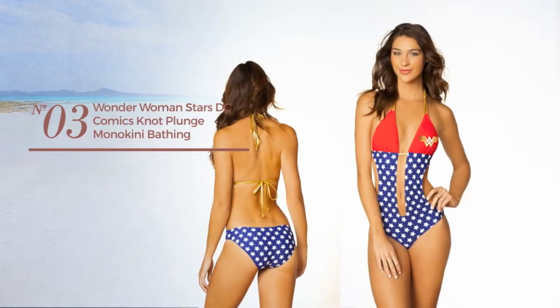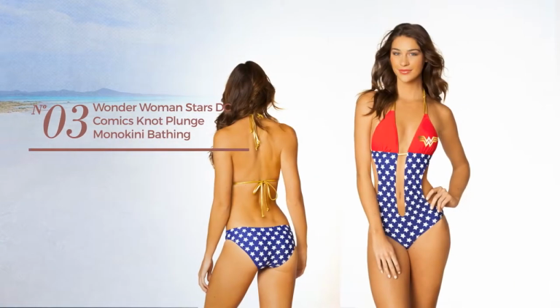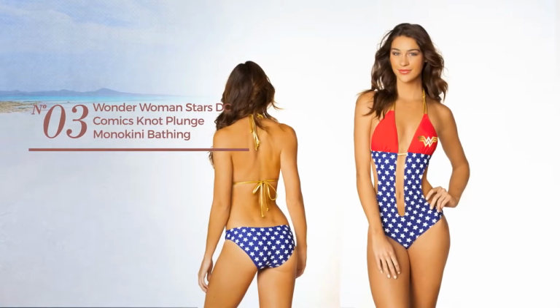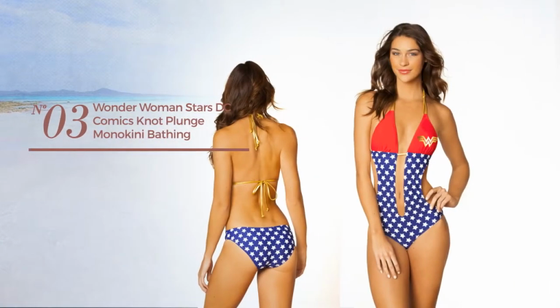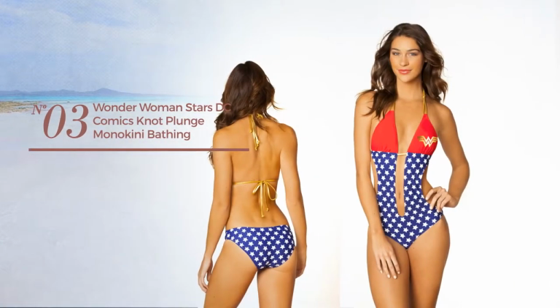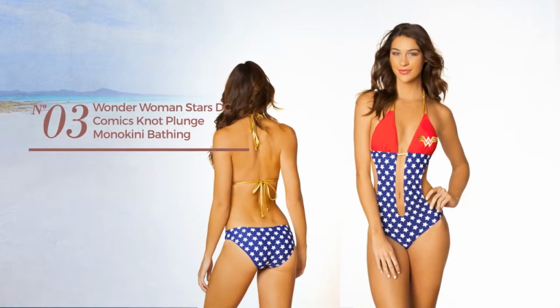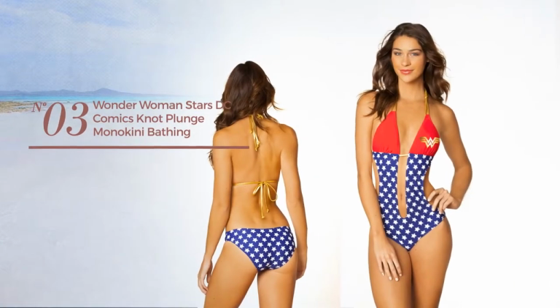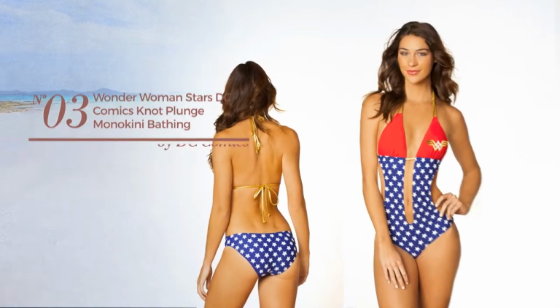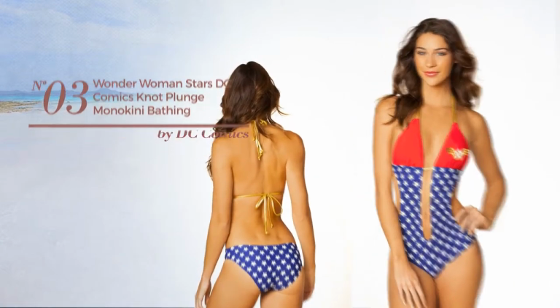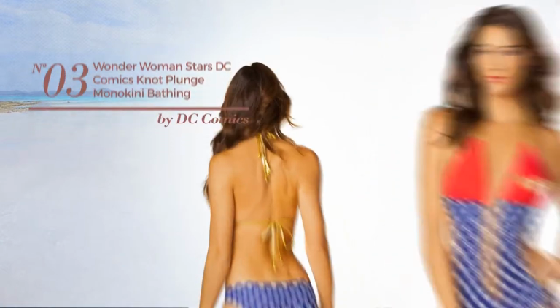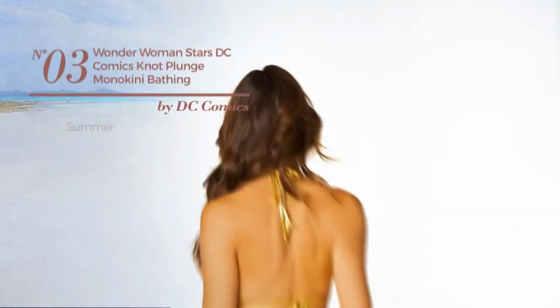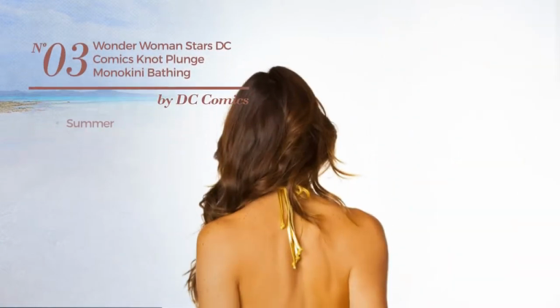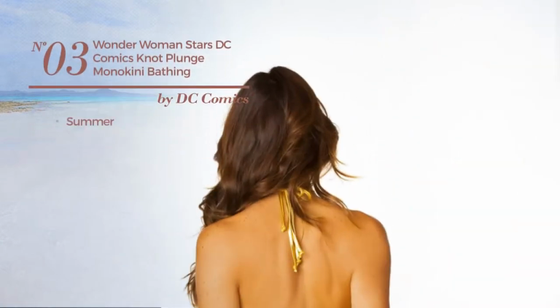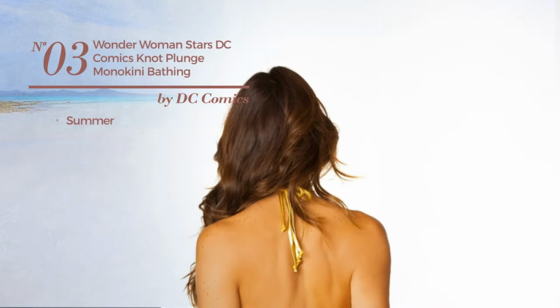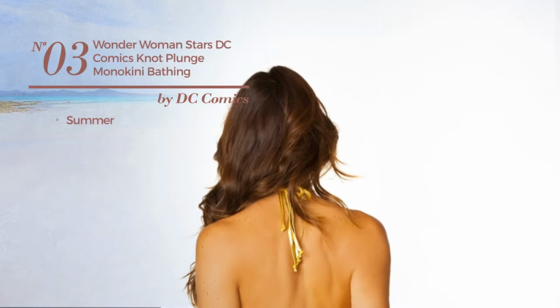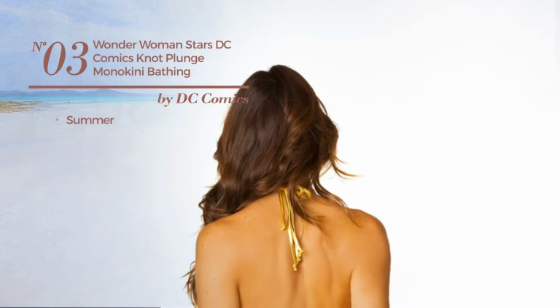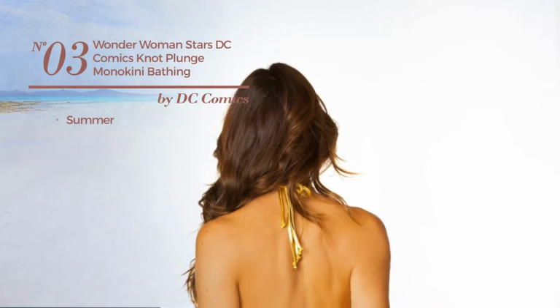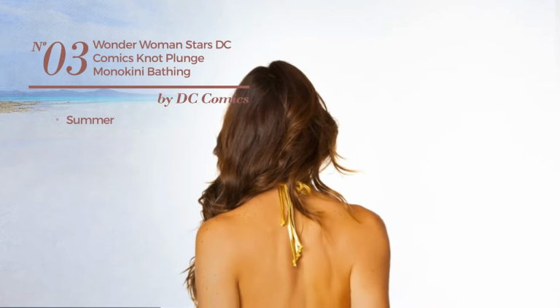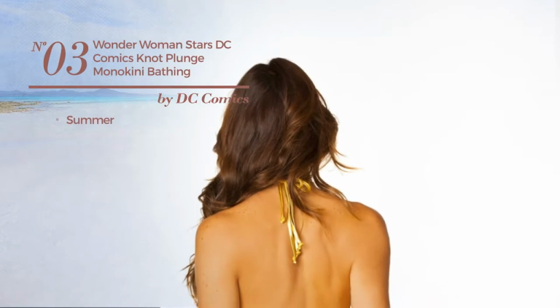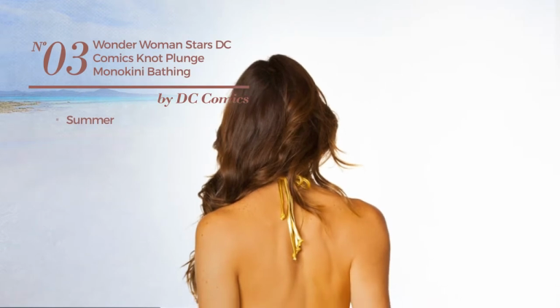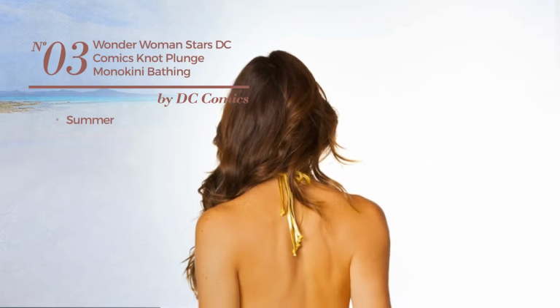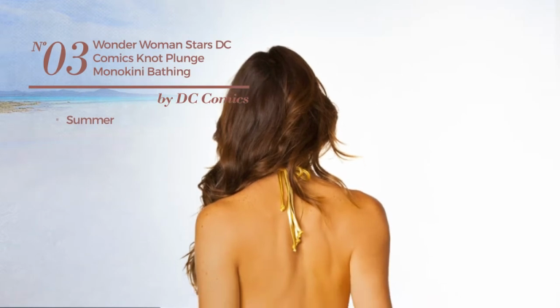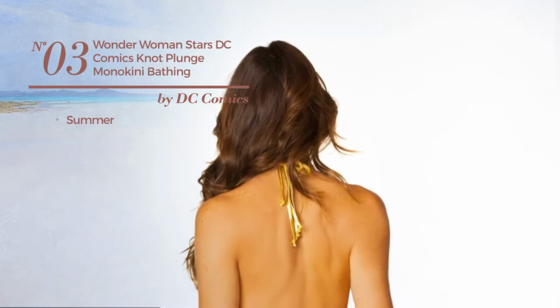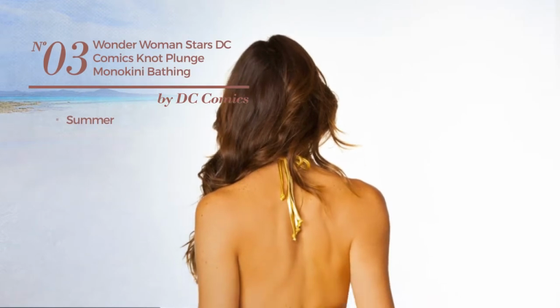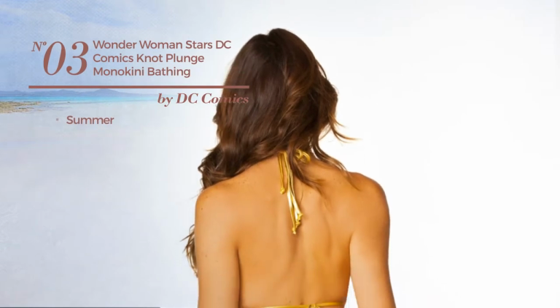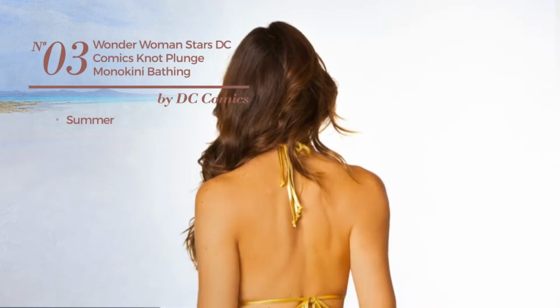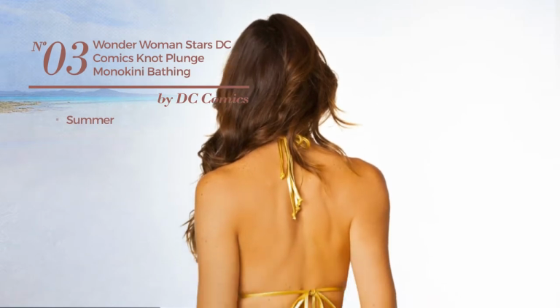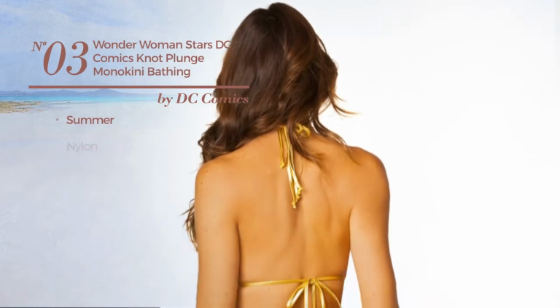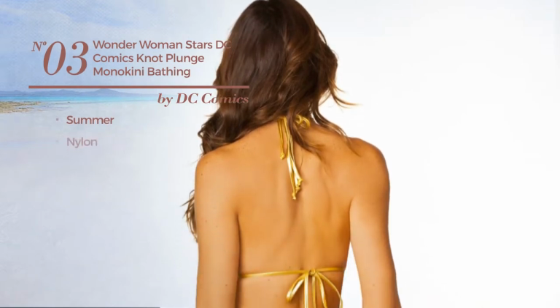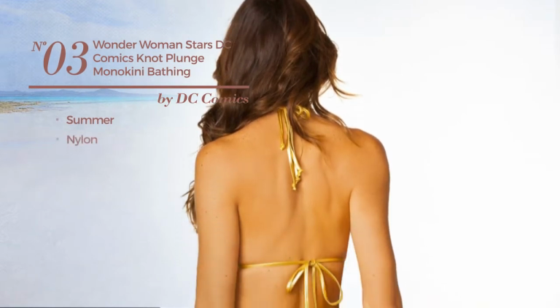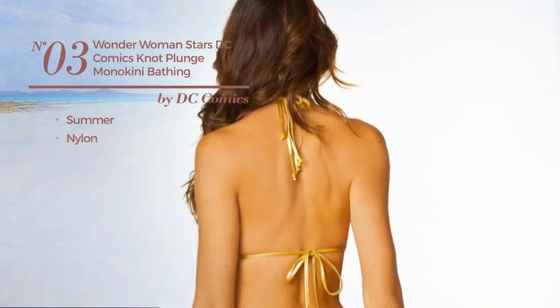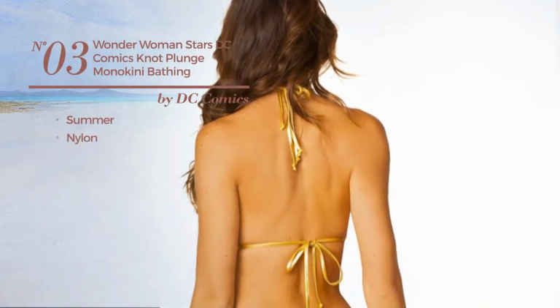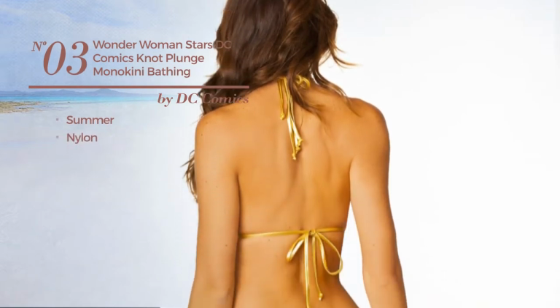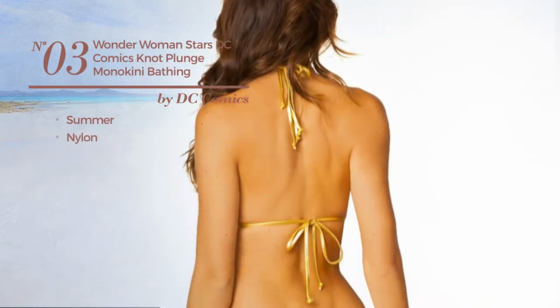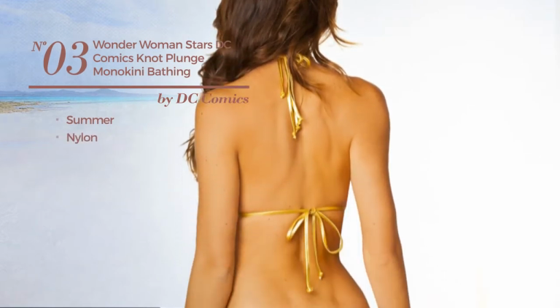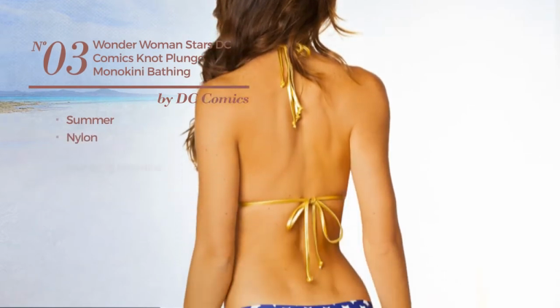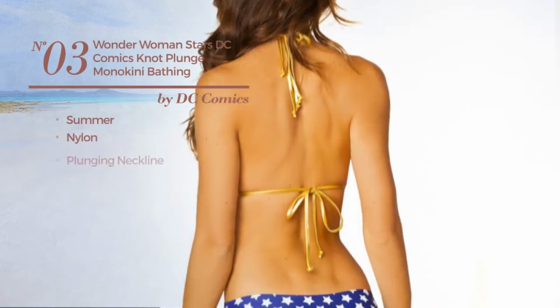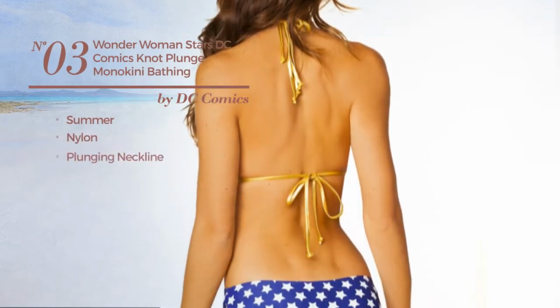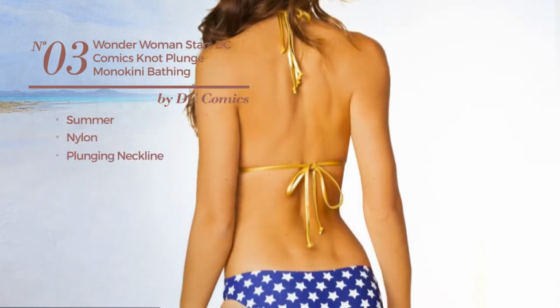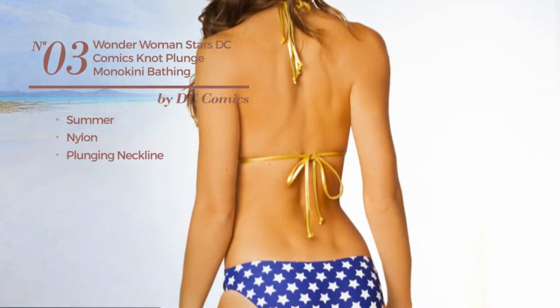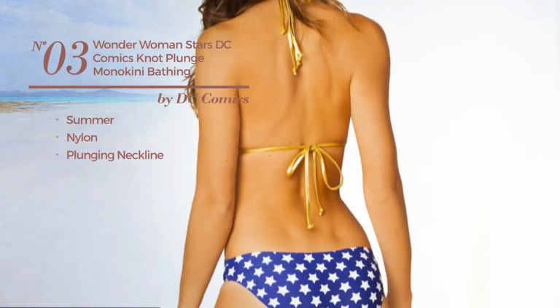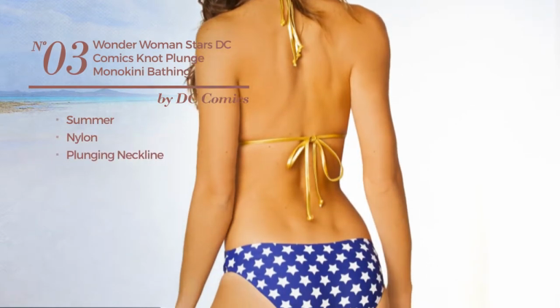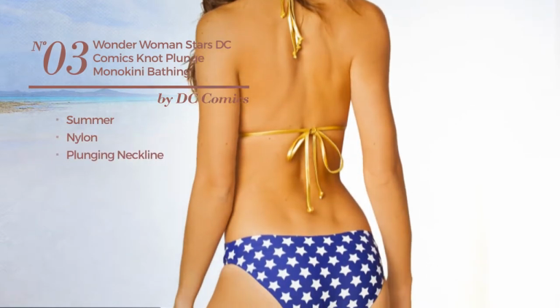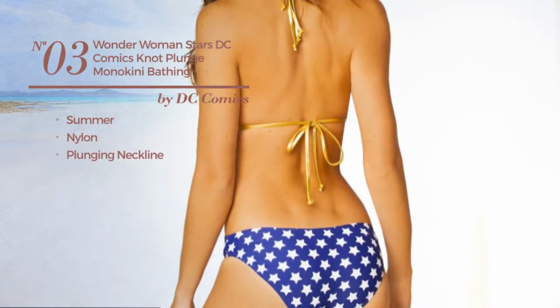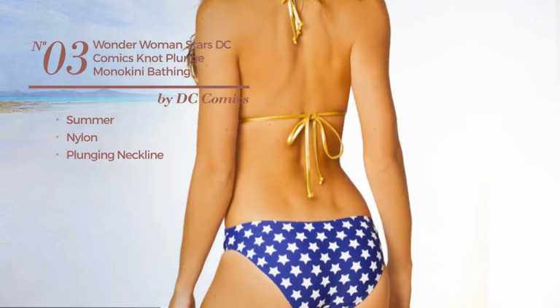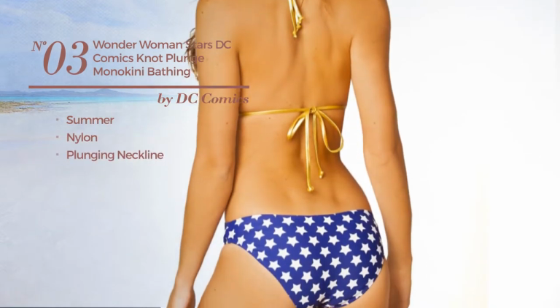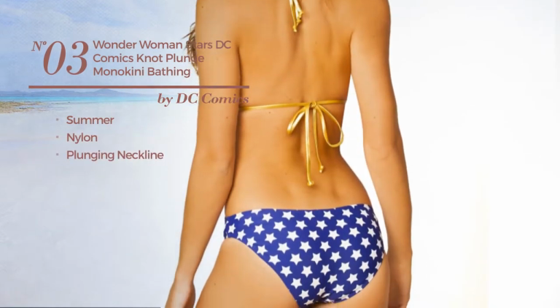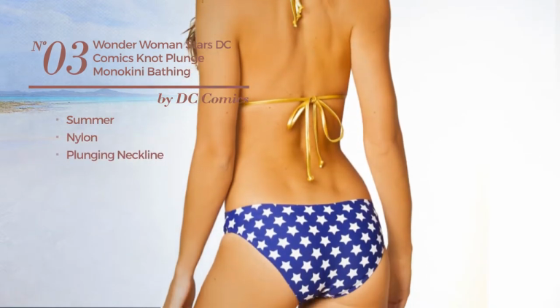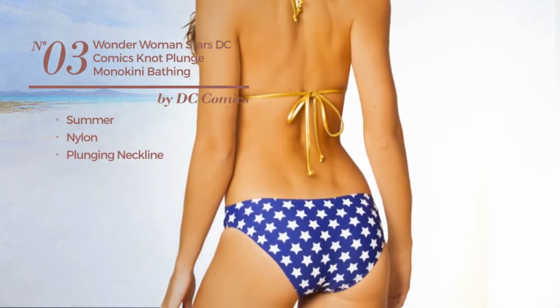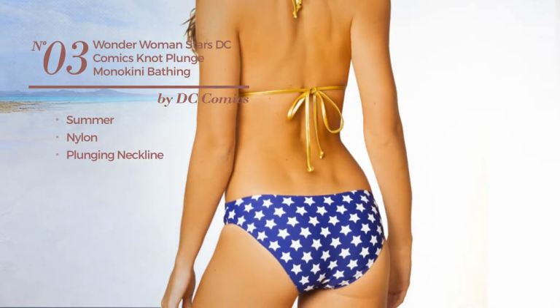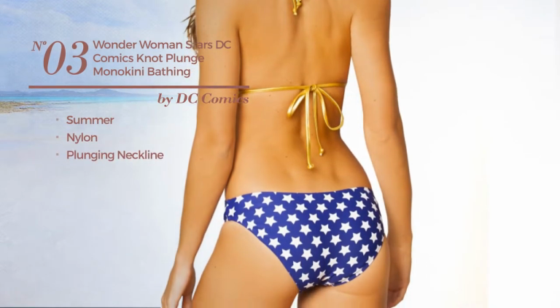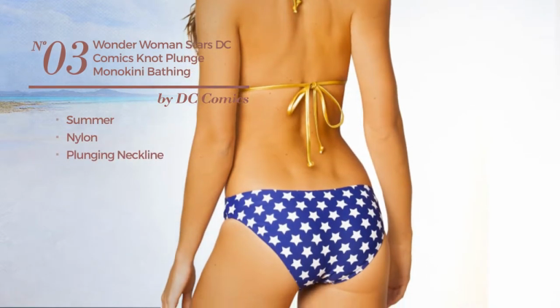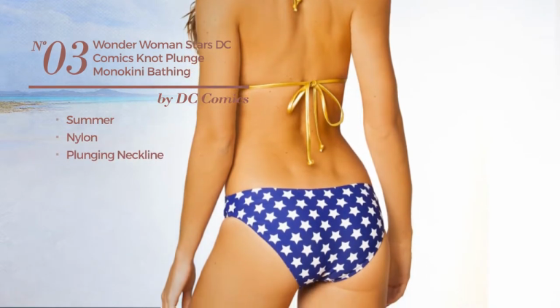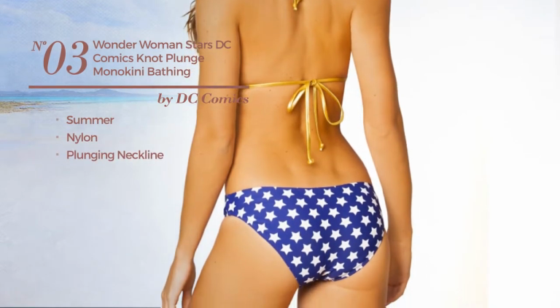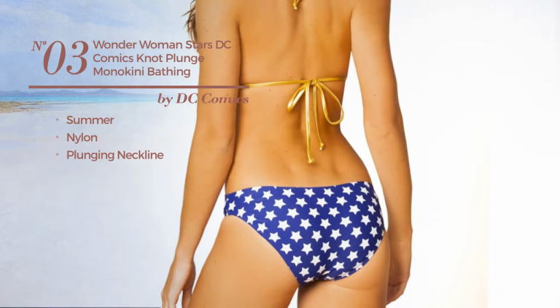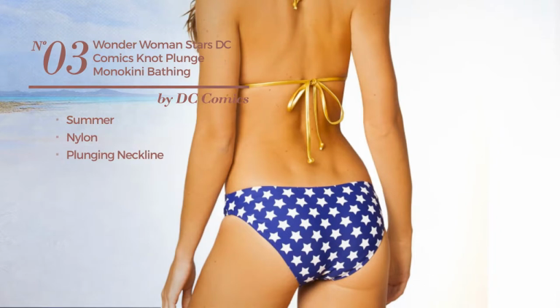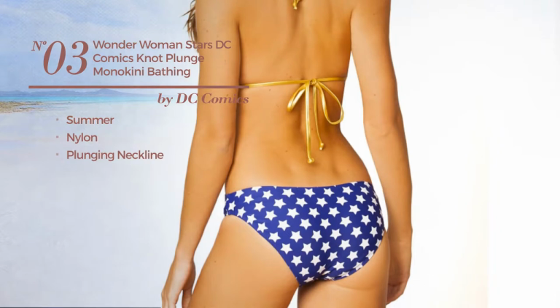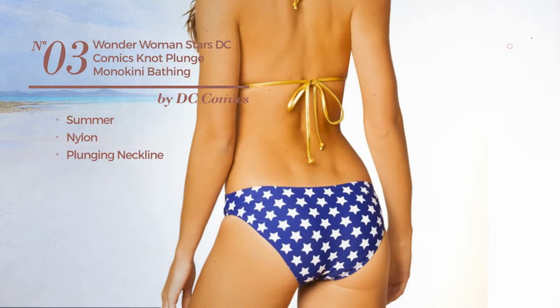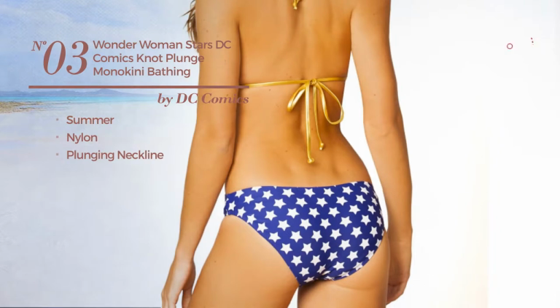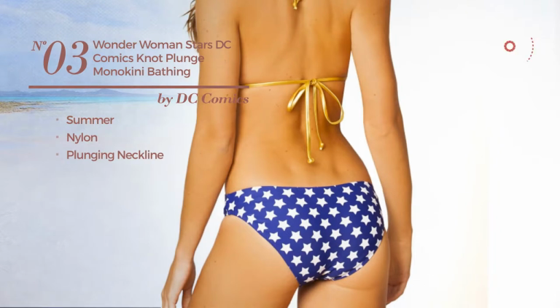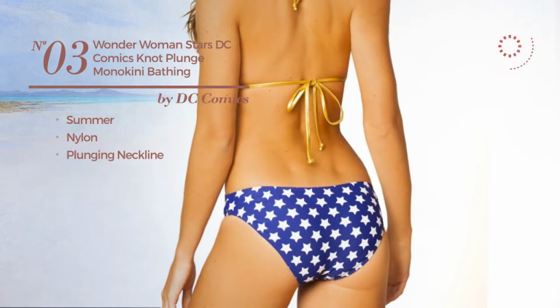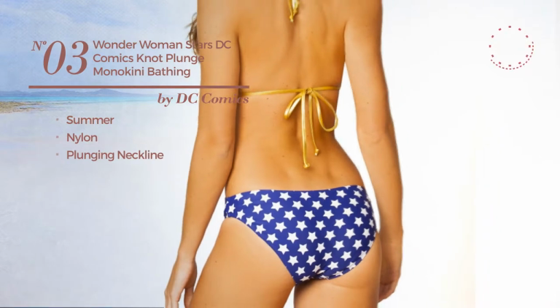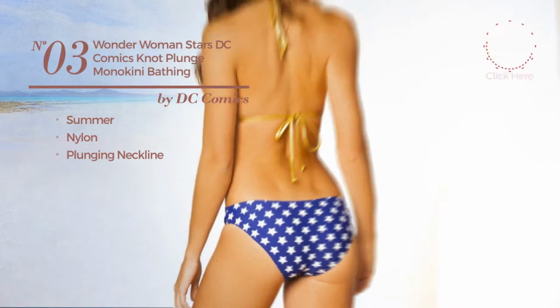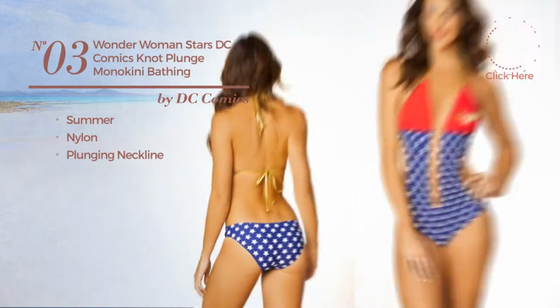Number three: a summer suit crafted from nylon, with a plunging neckline. Available uniquely in this color.